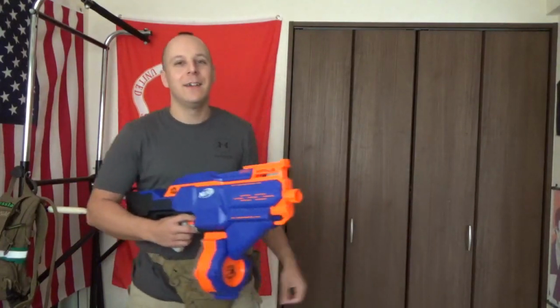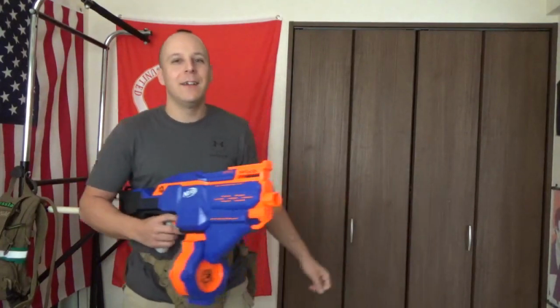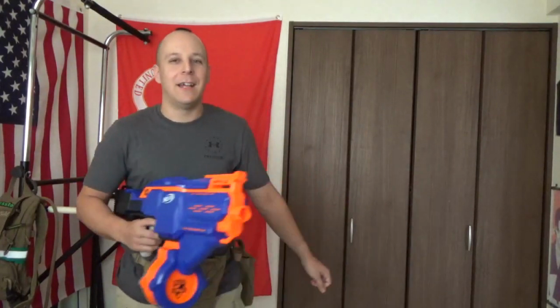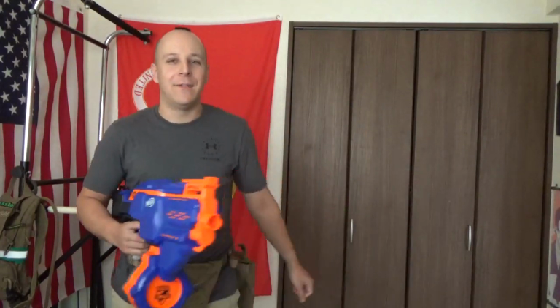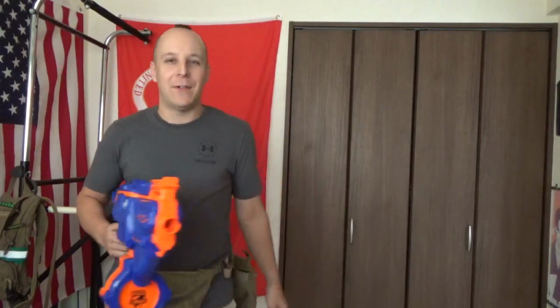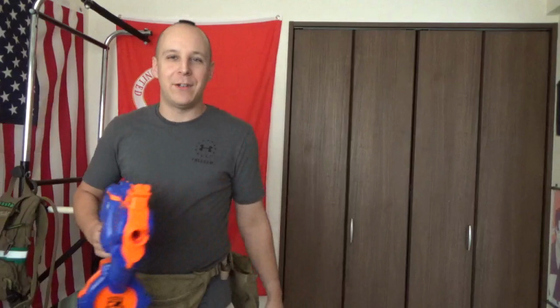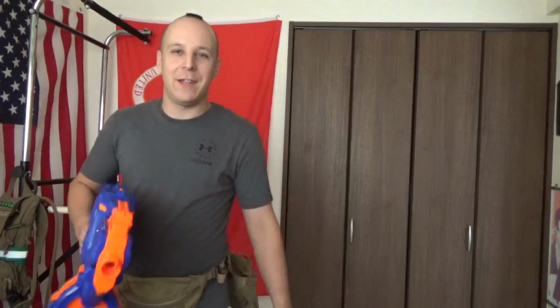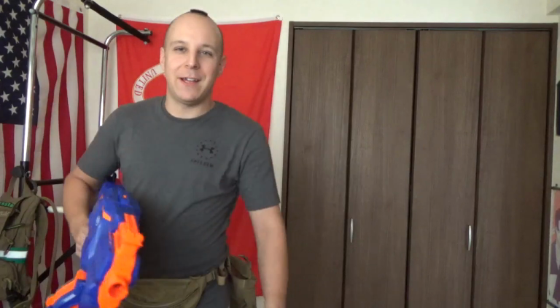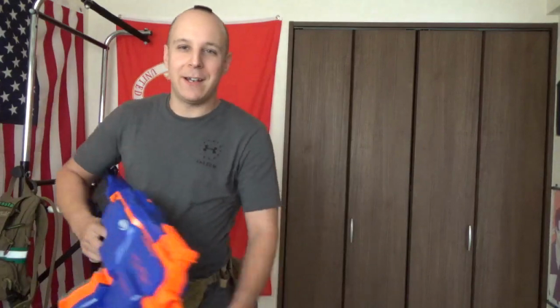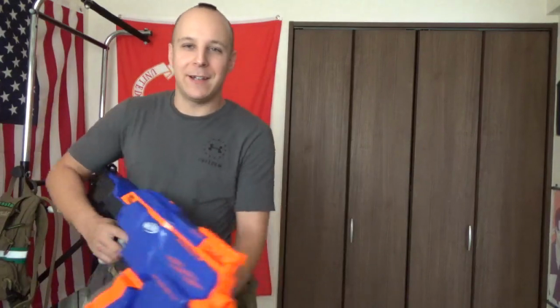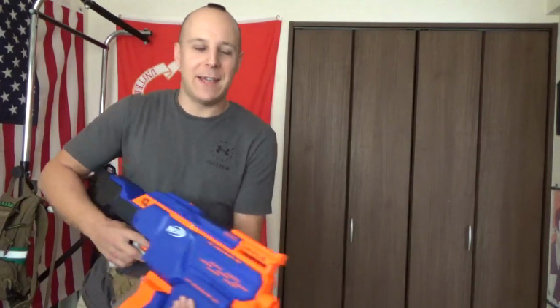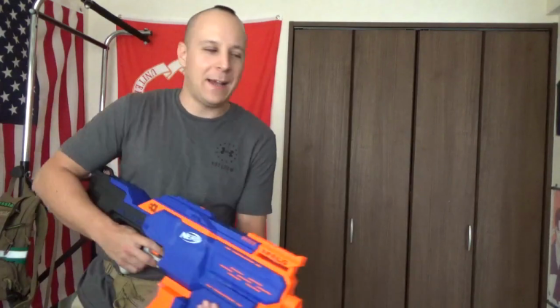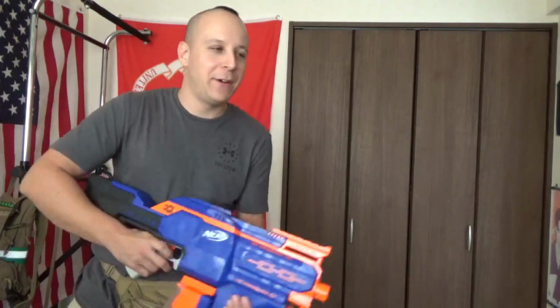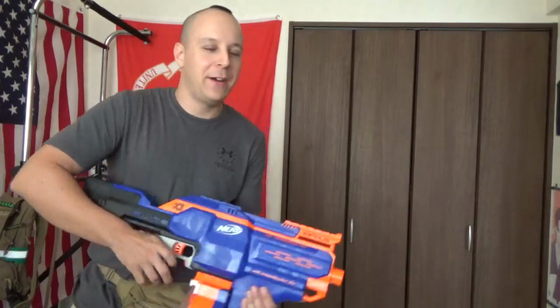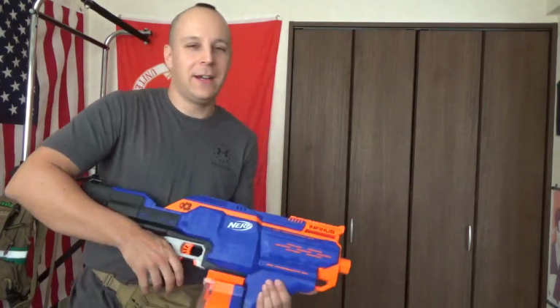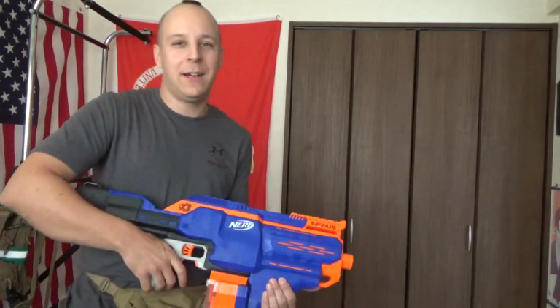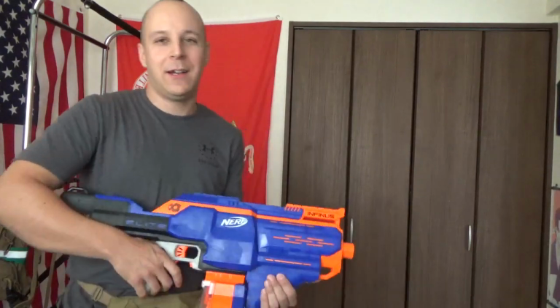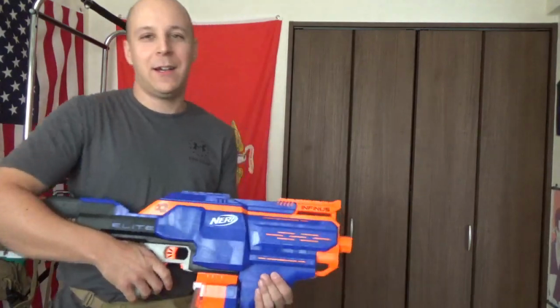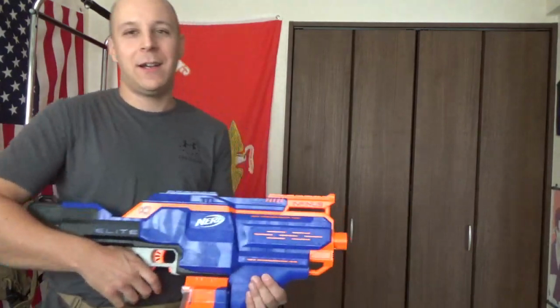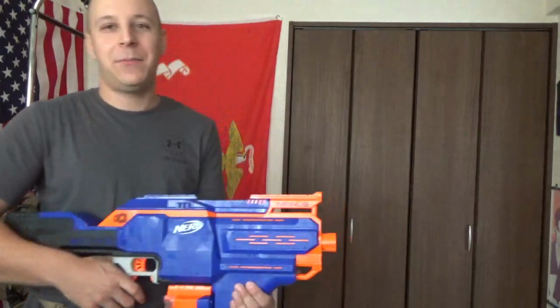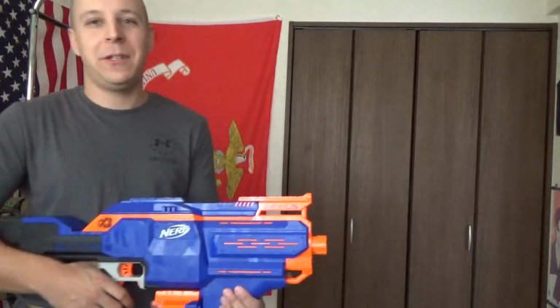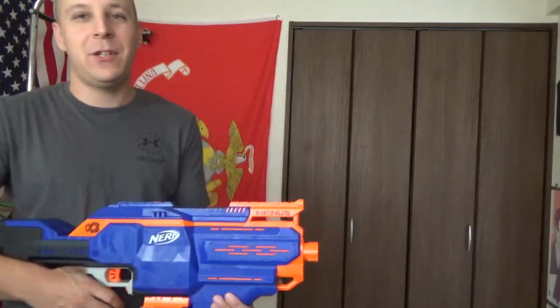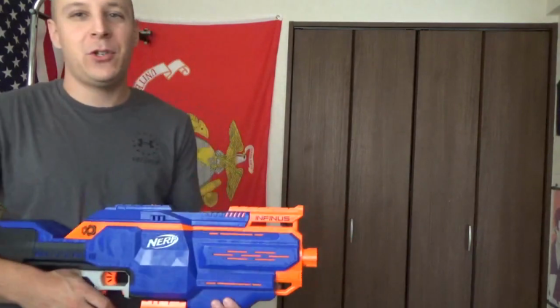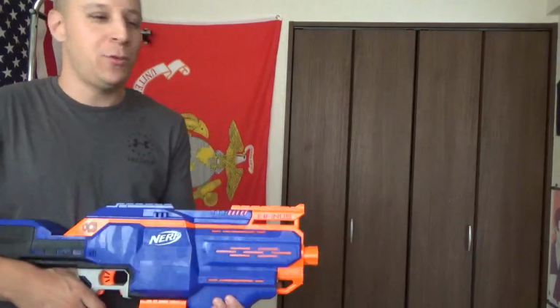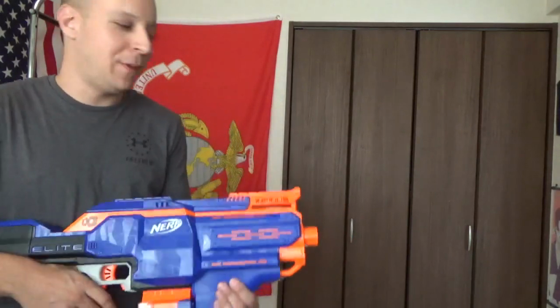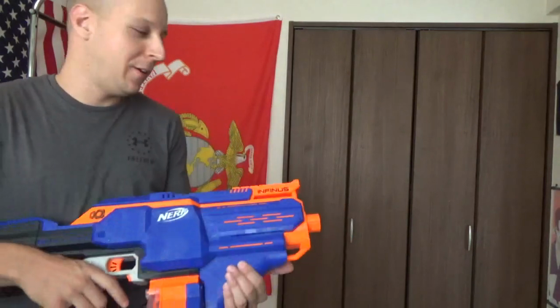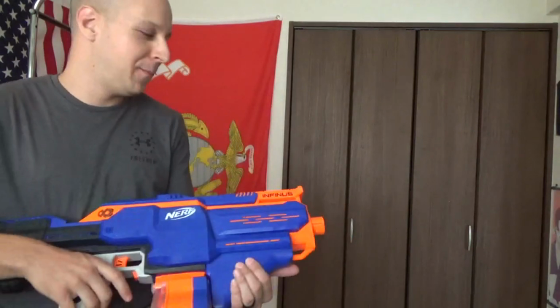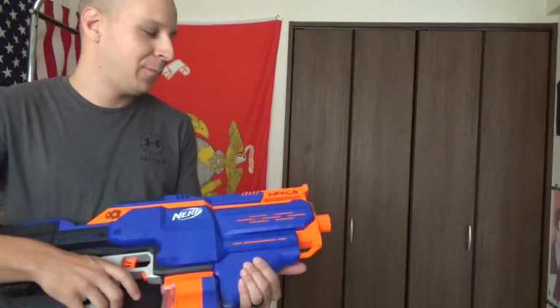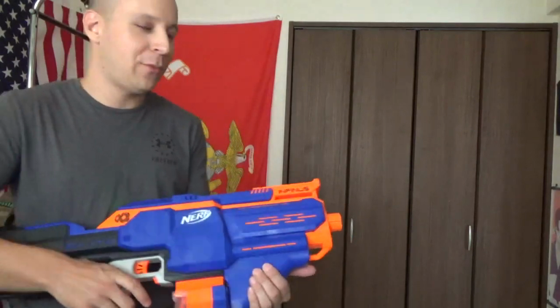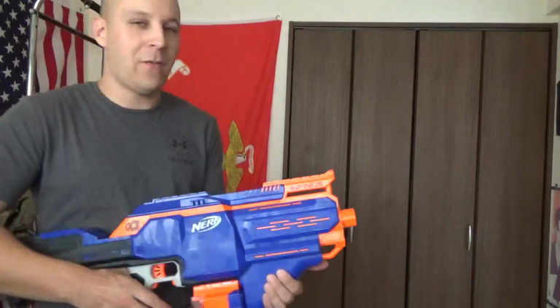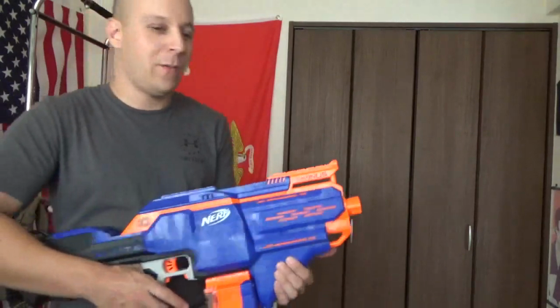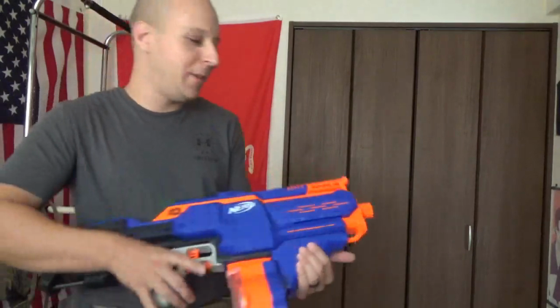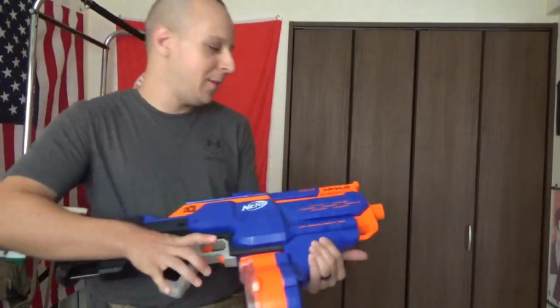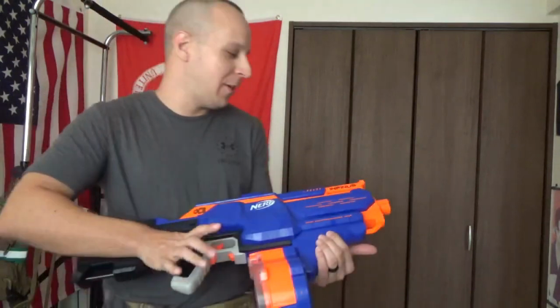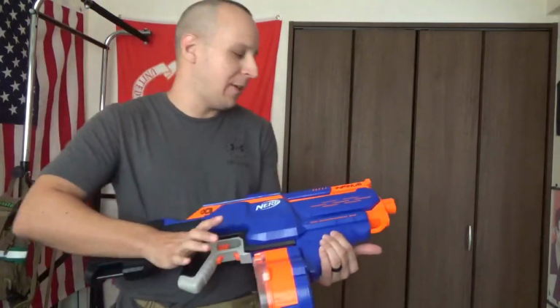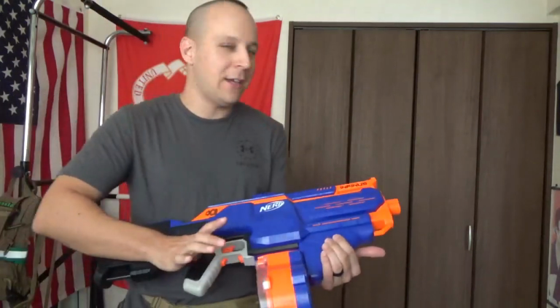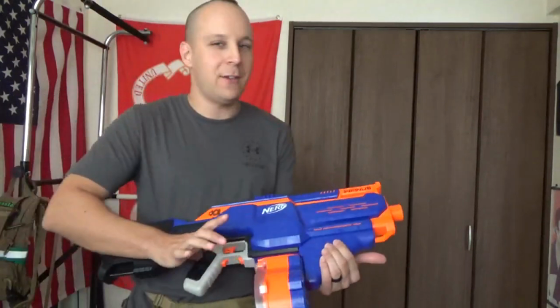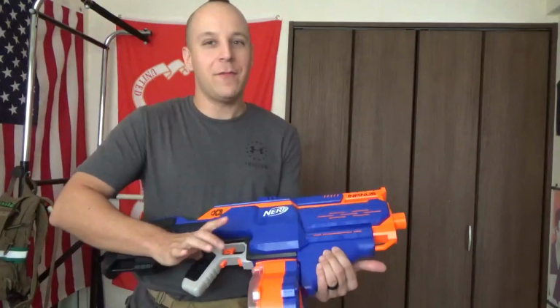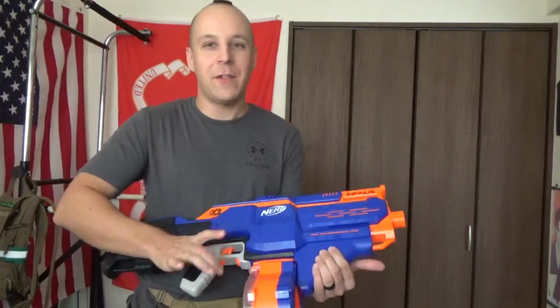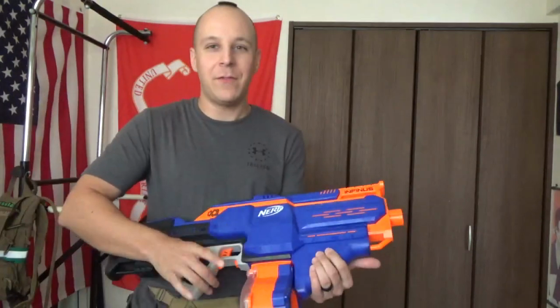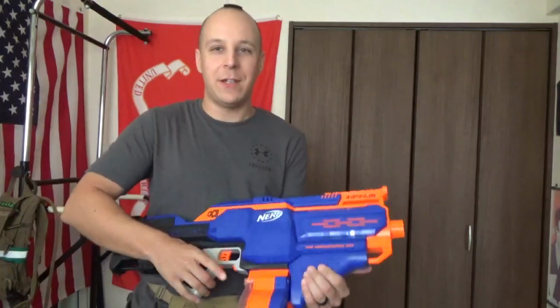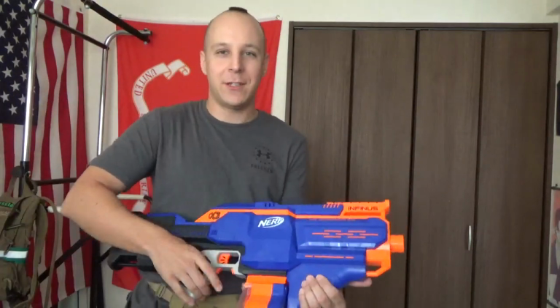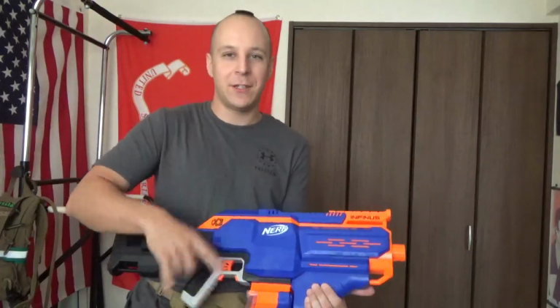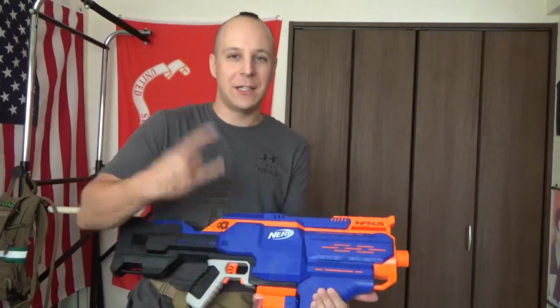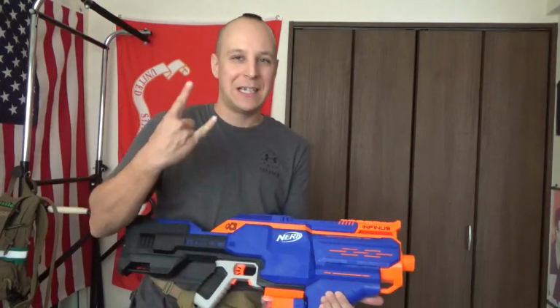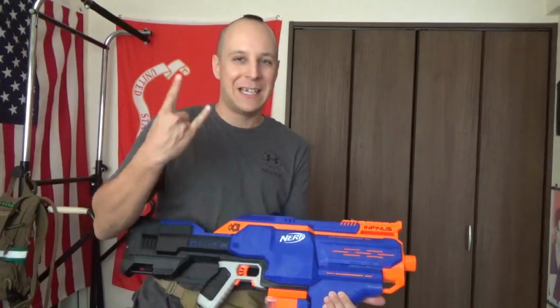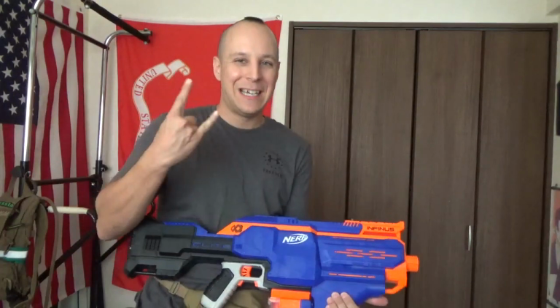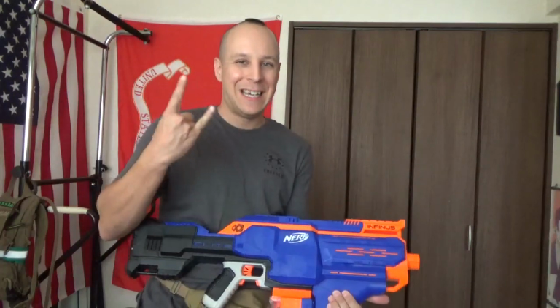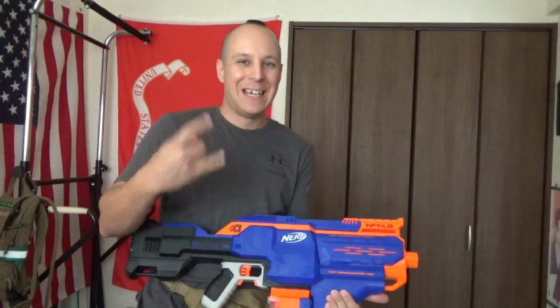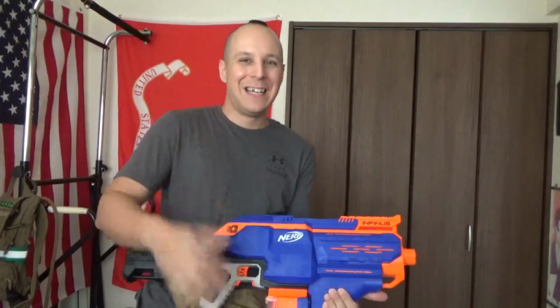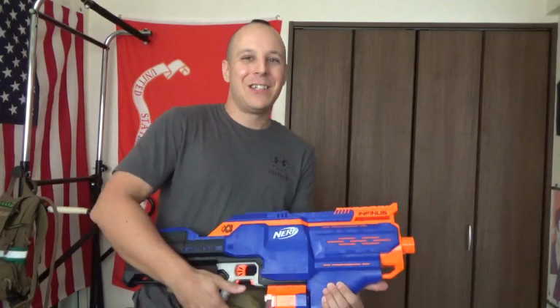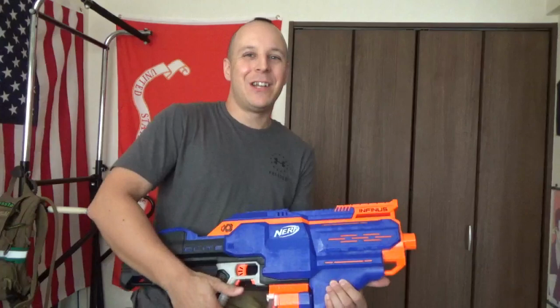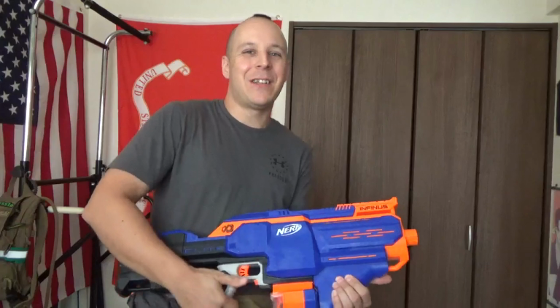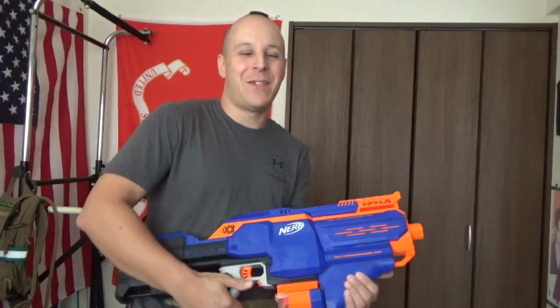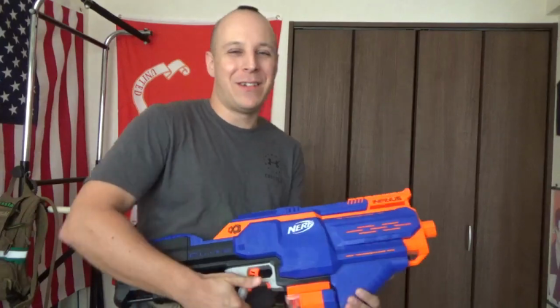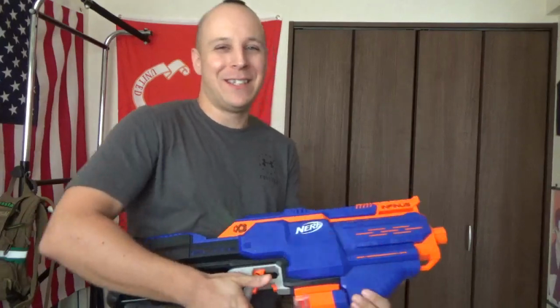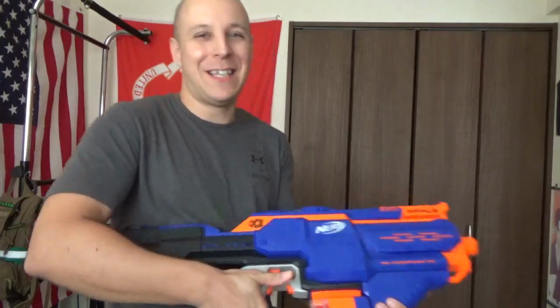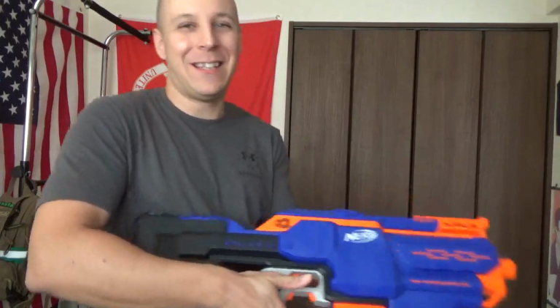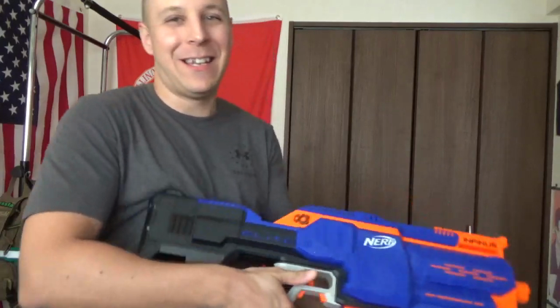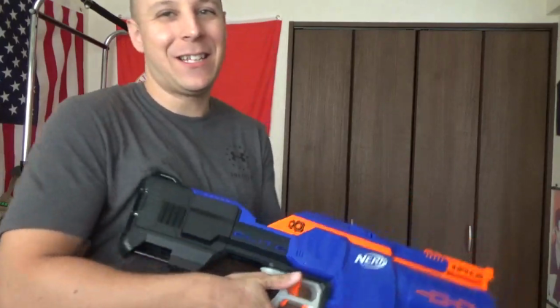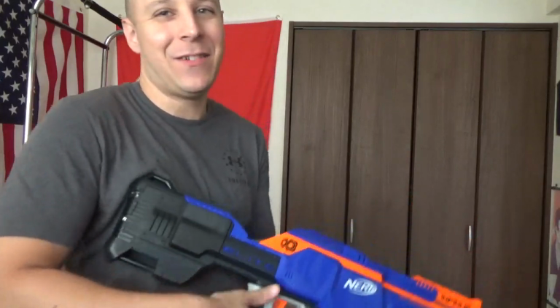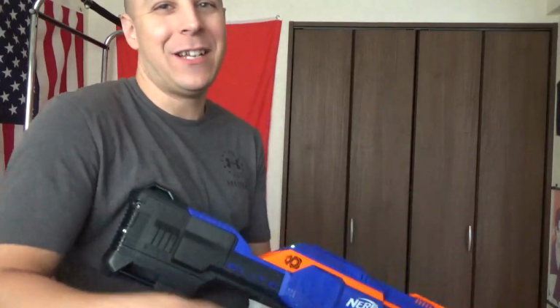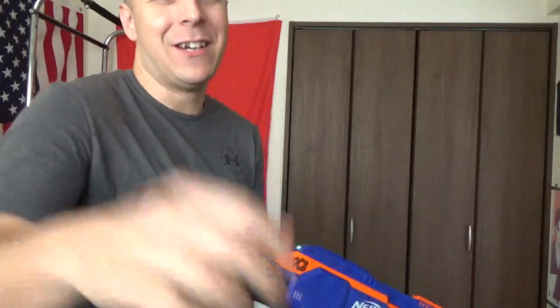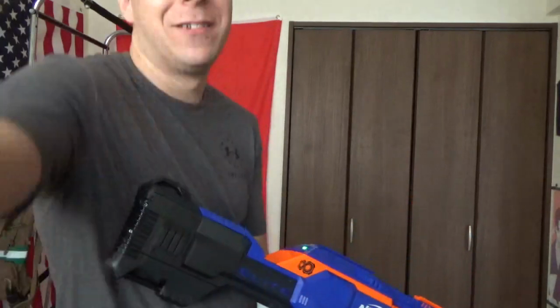And if I ever do that again on camera, please shoot me — preferably with a Nerf Infinis. Cheers everyone, see you in the next video. Bye.